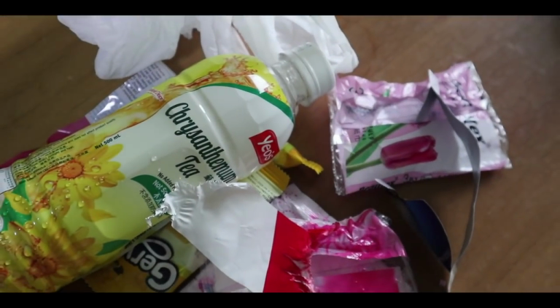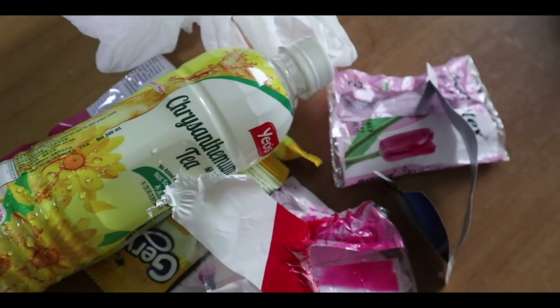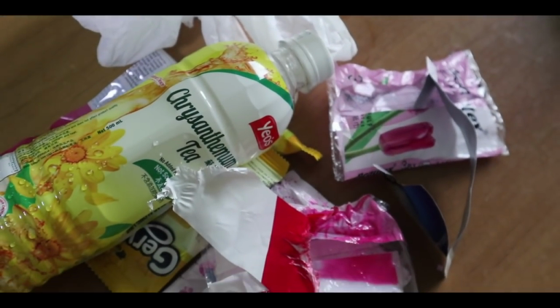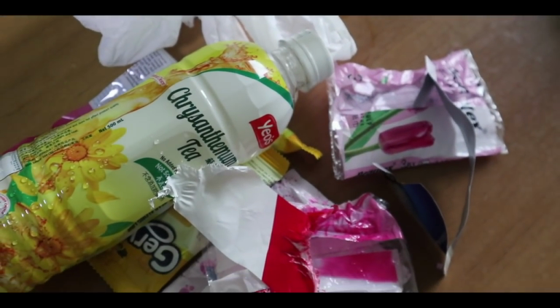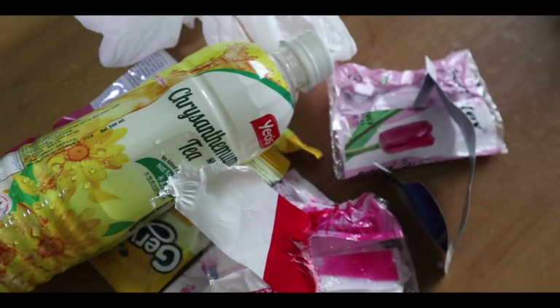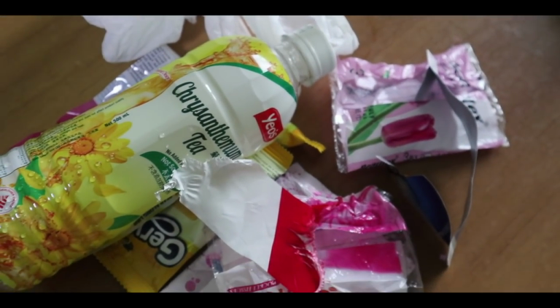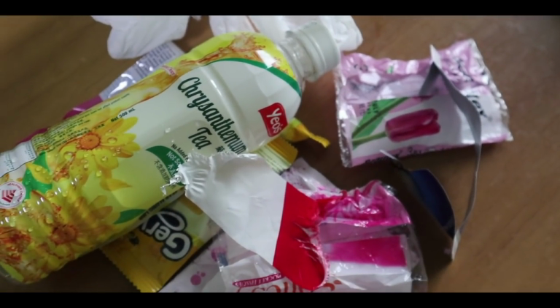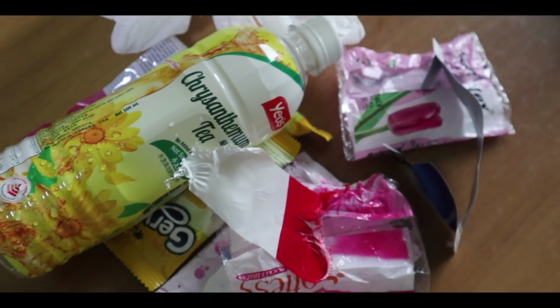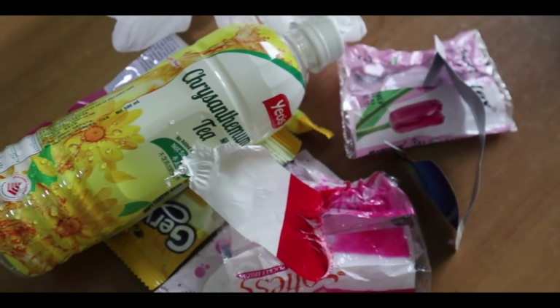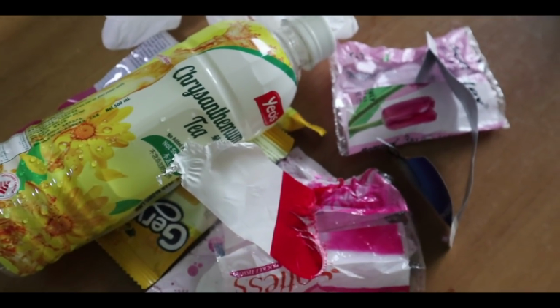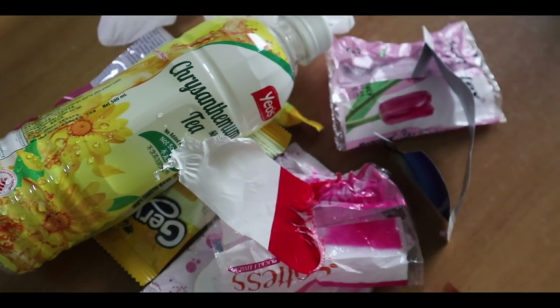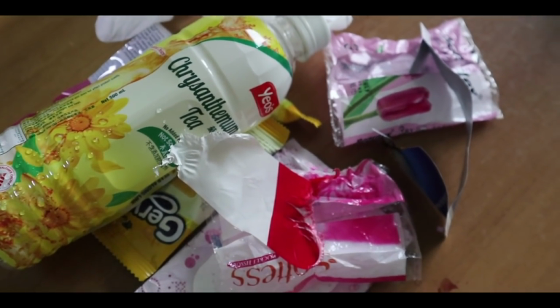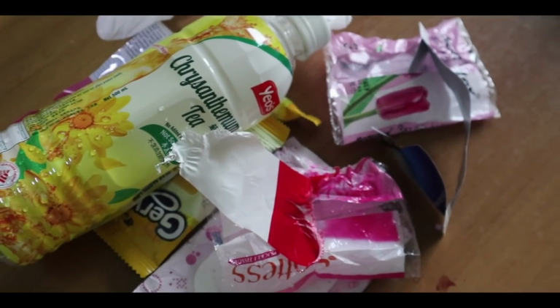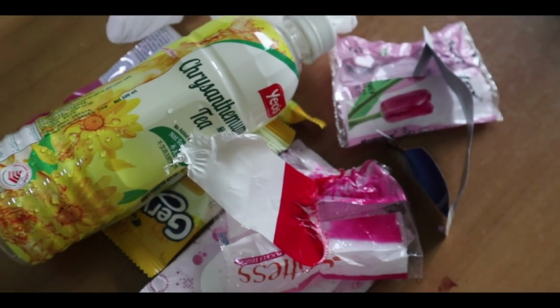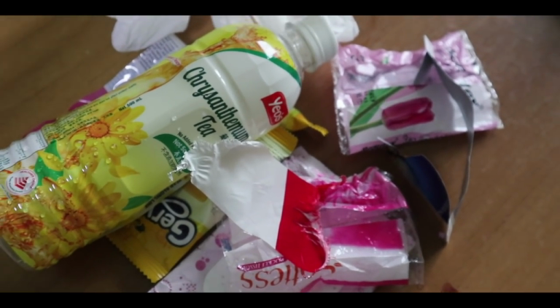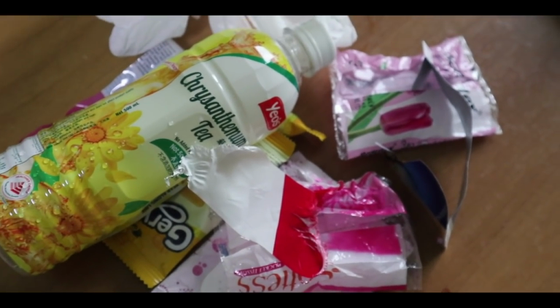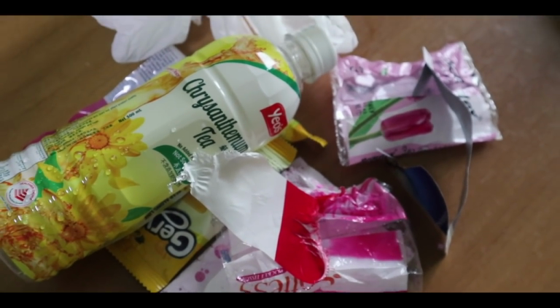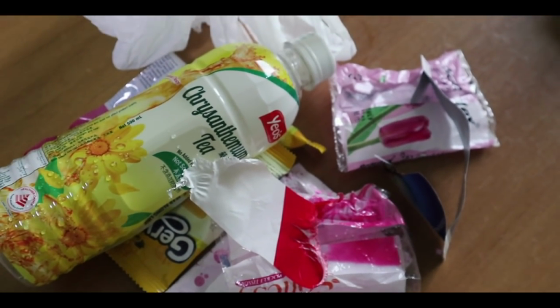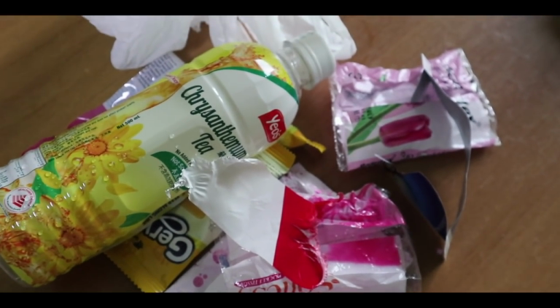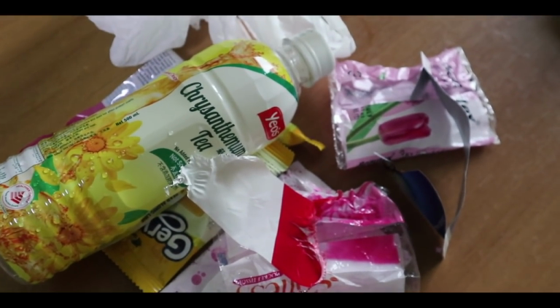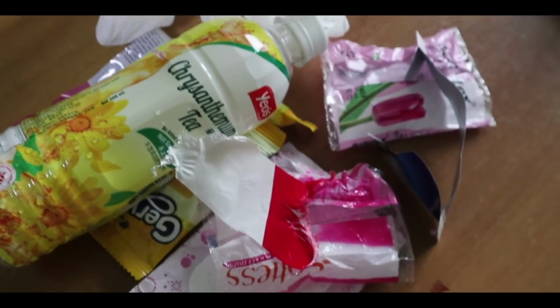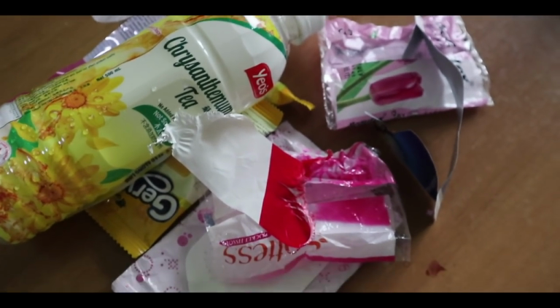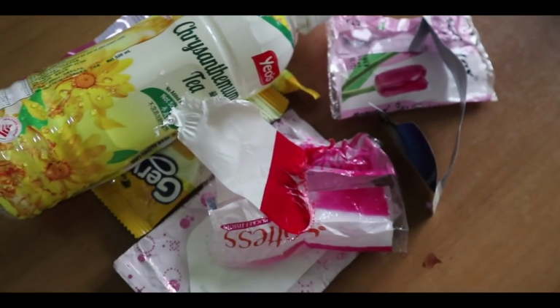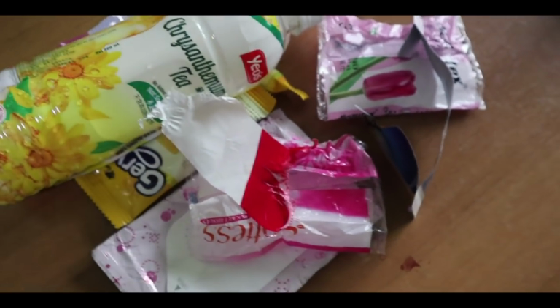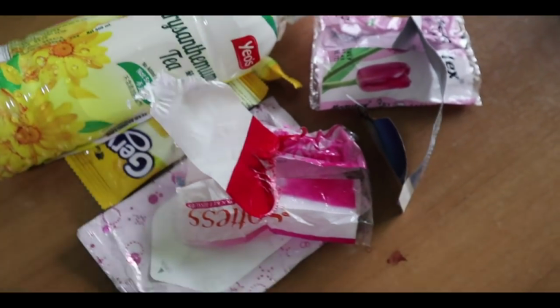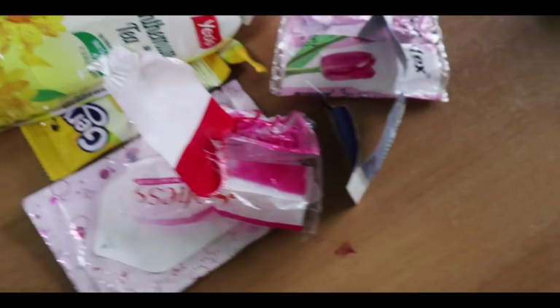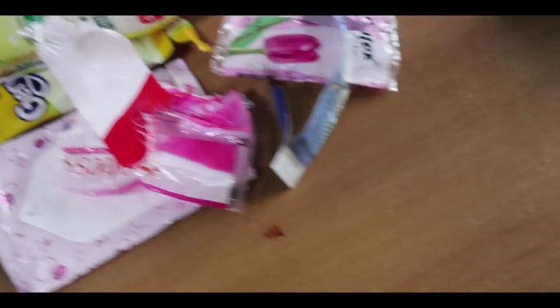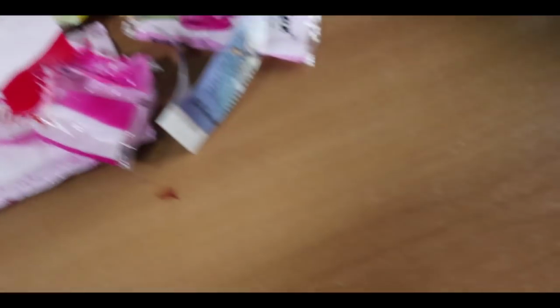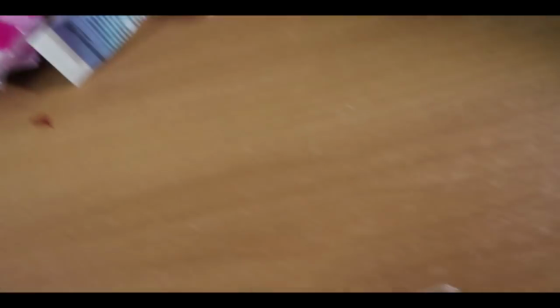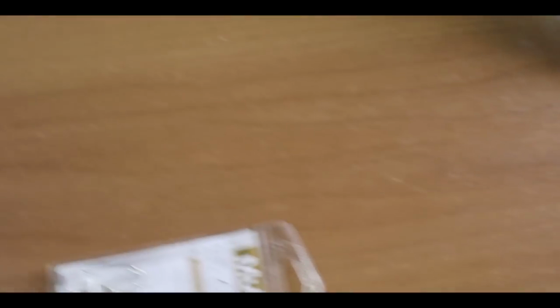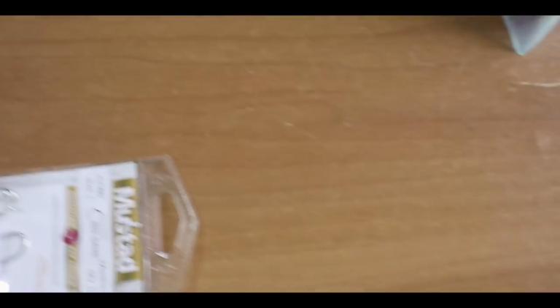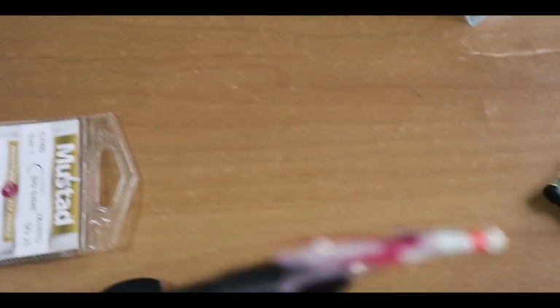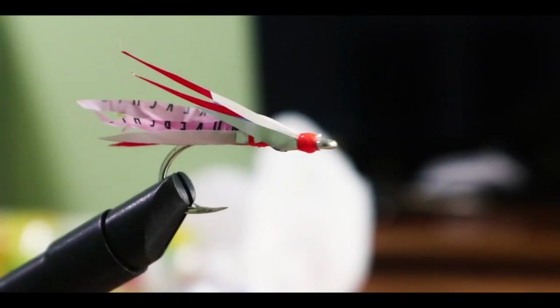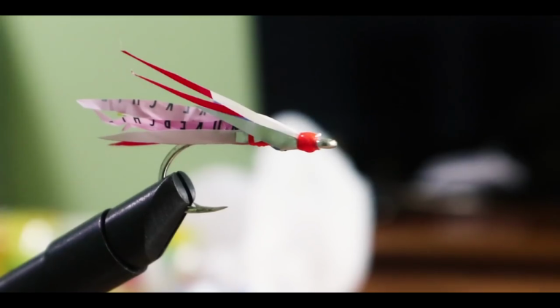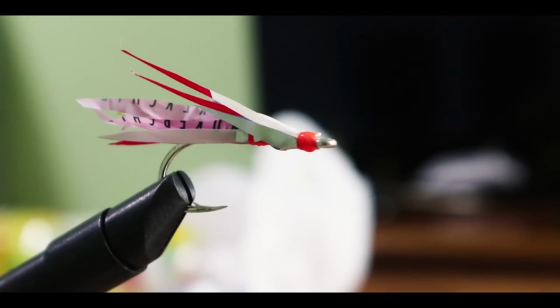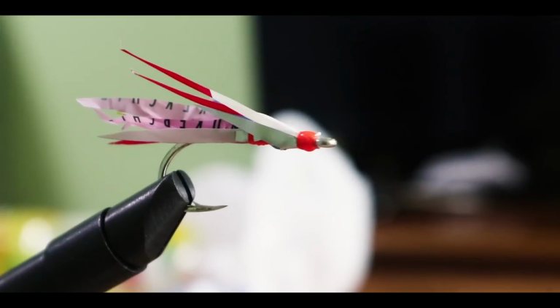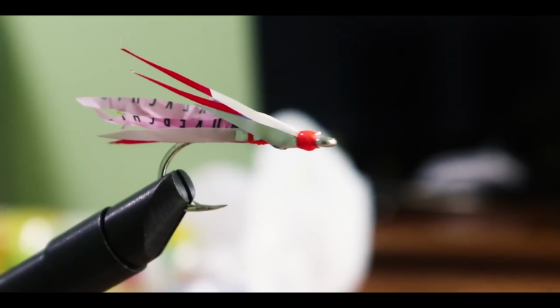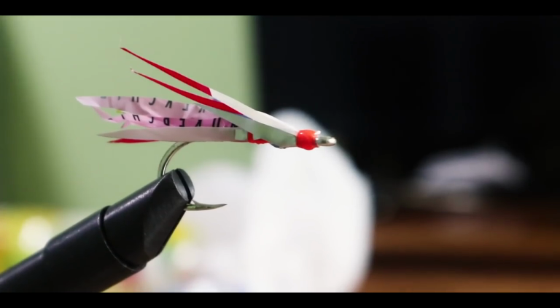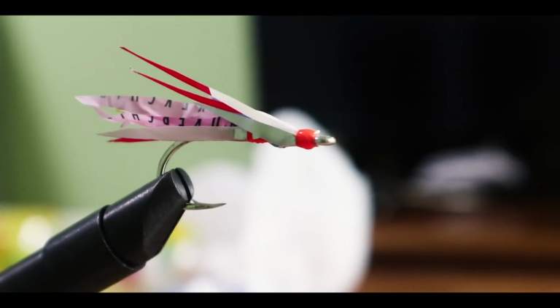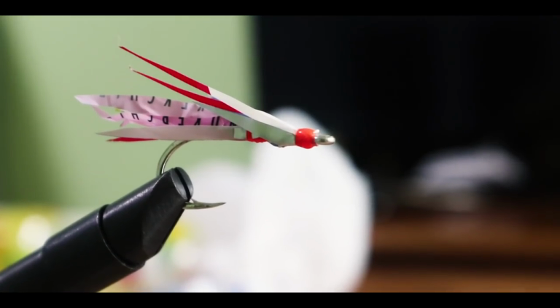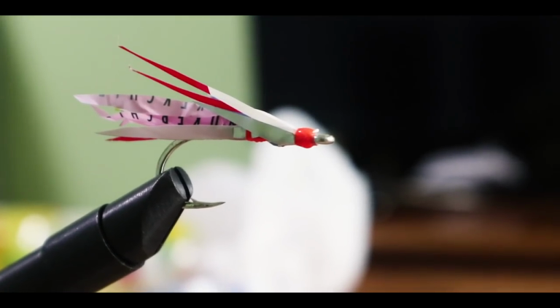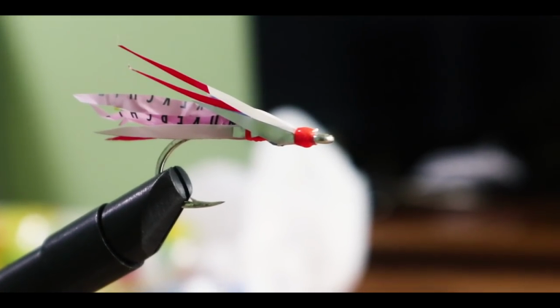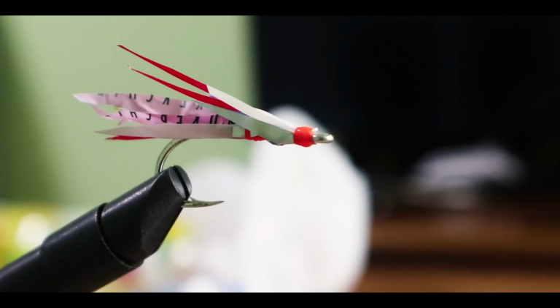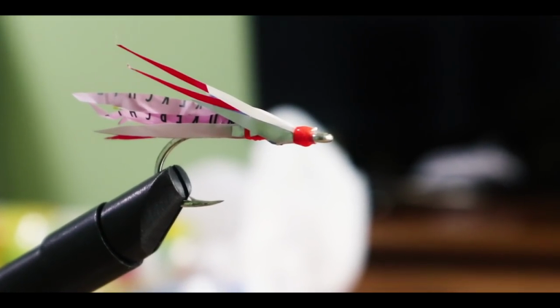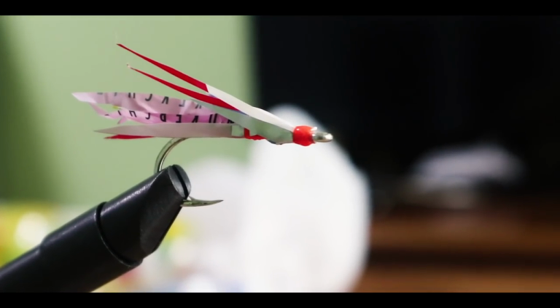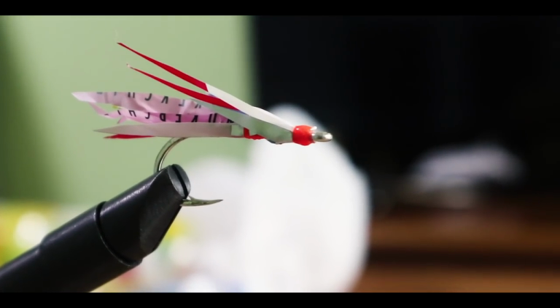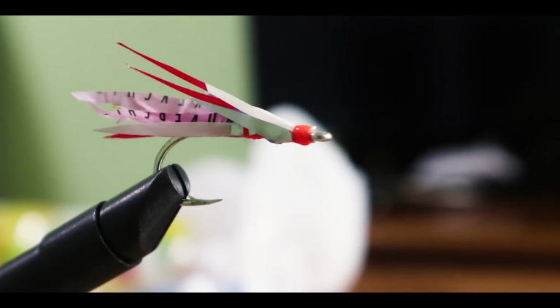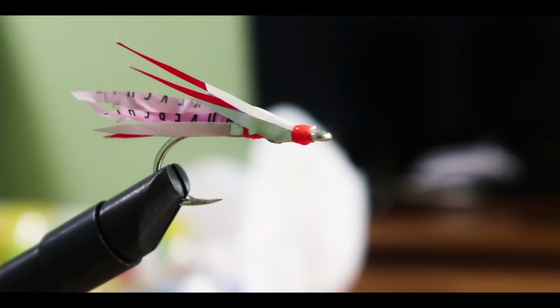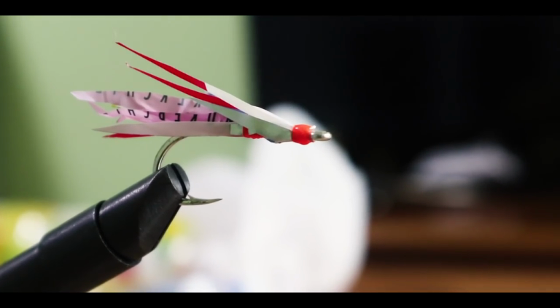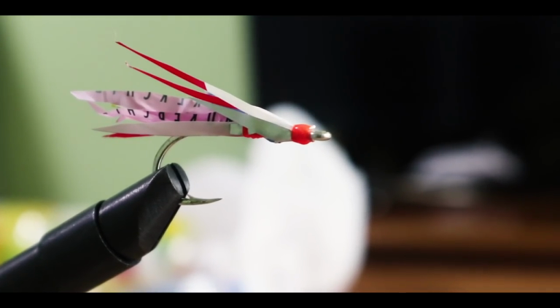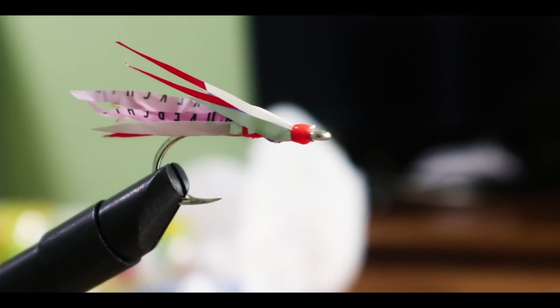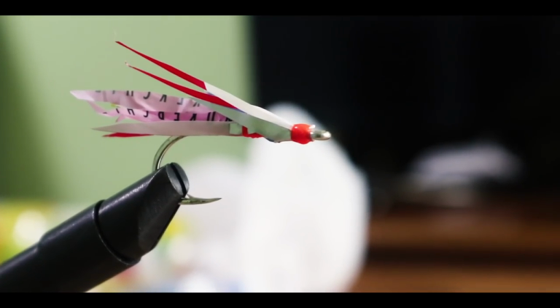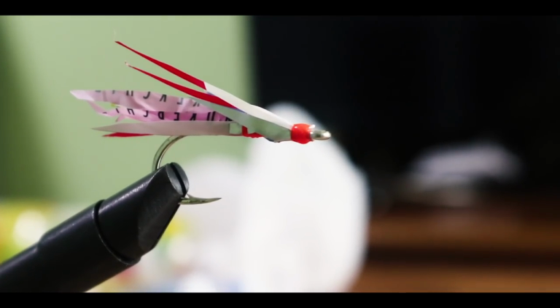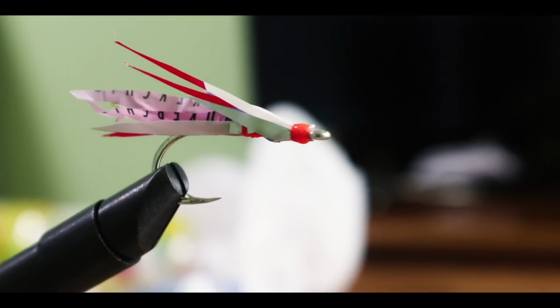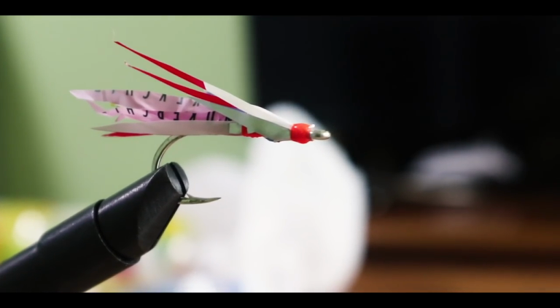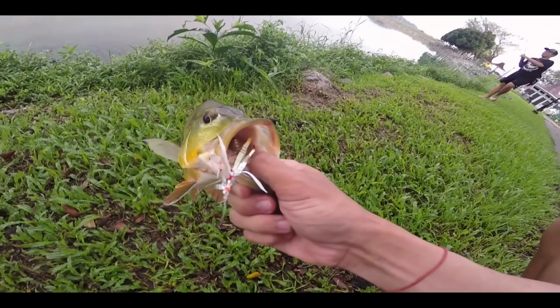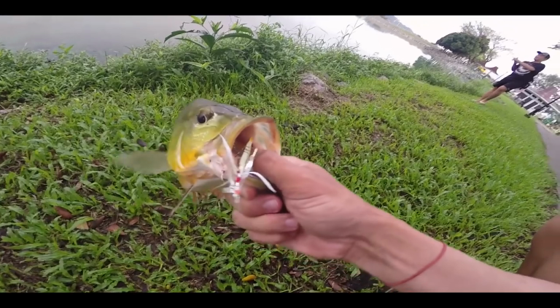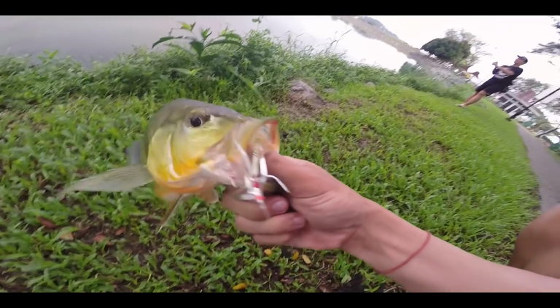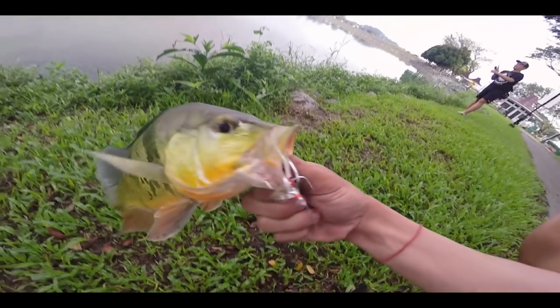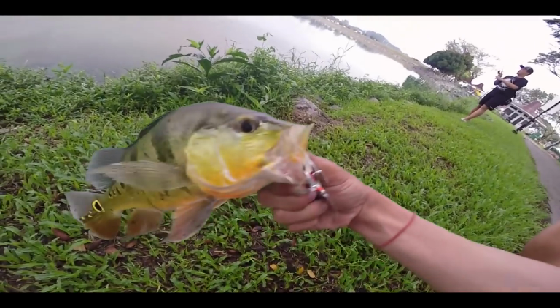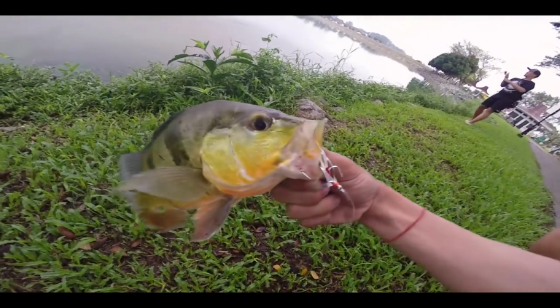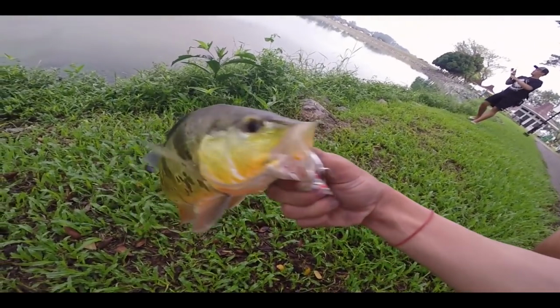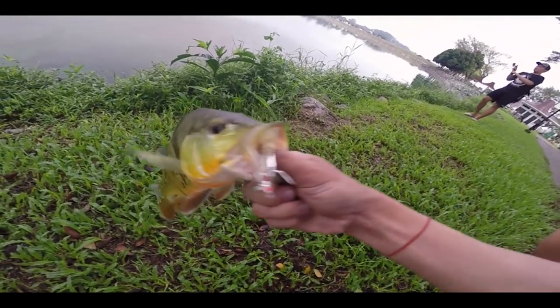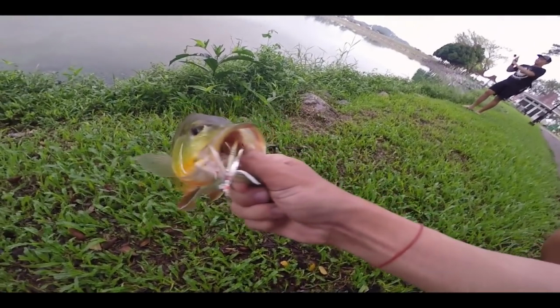Today I'm going to show you how to turn all this junk into a fishing lure and hopefully be able to catch a fish with it.